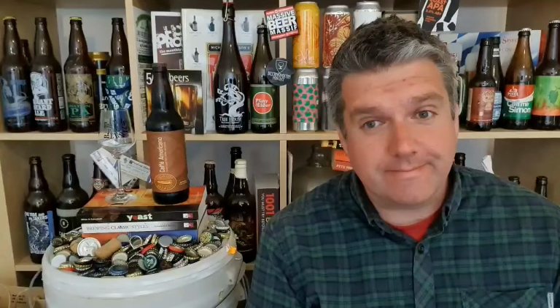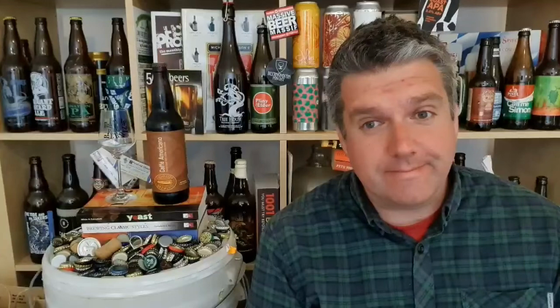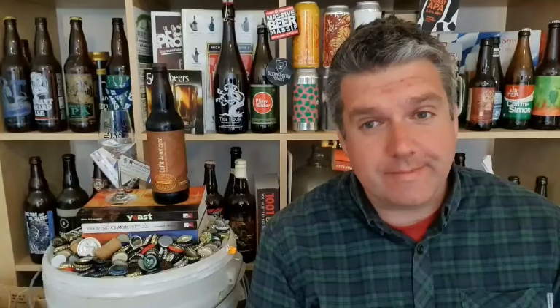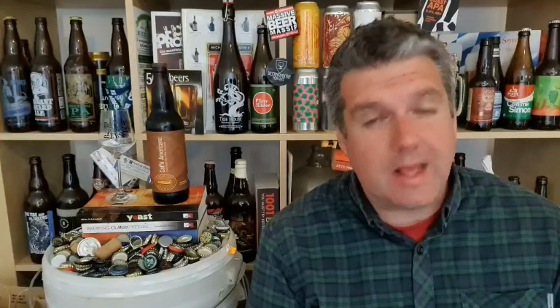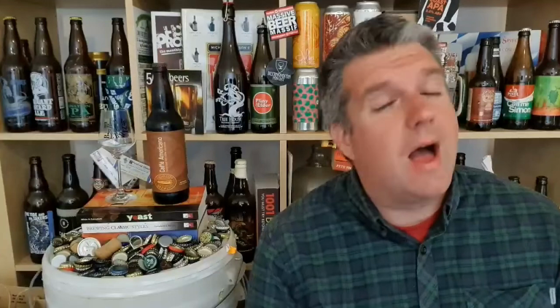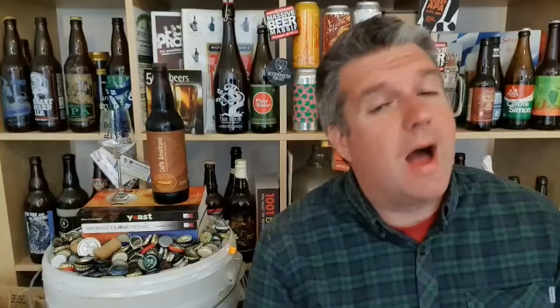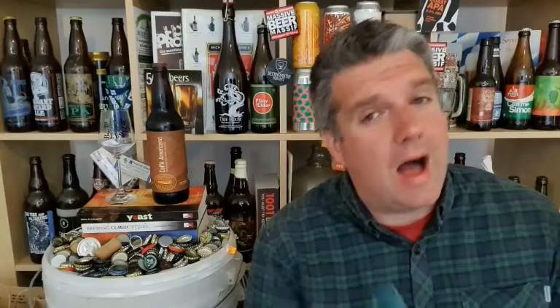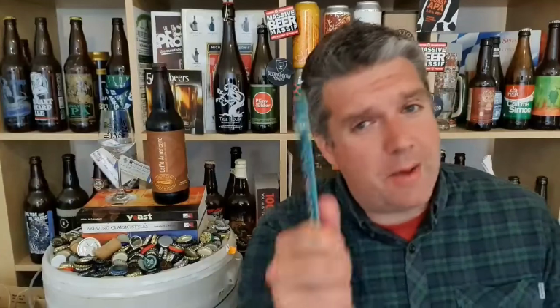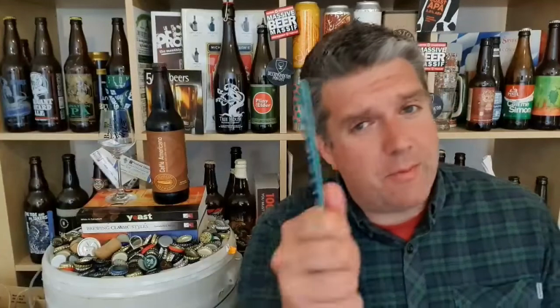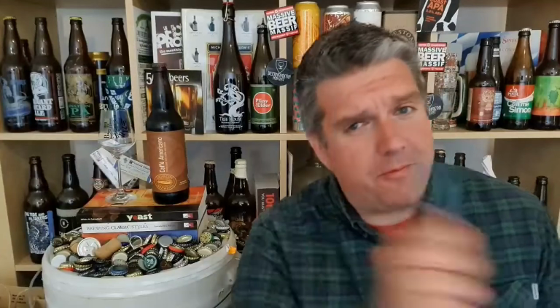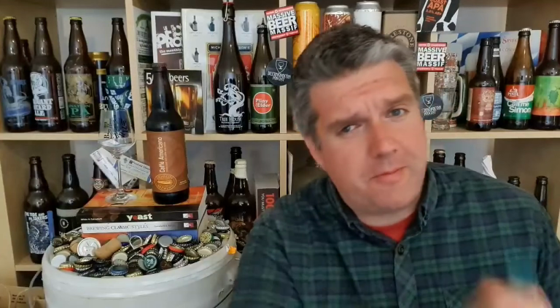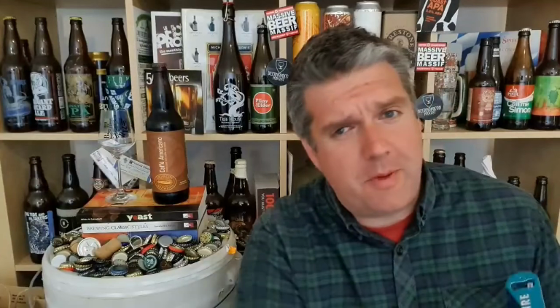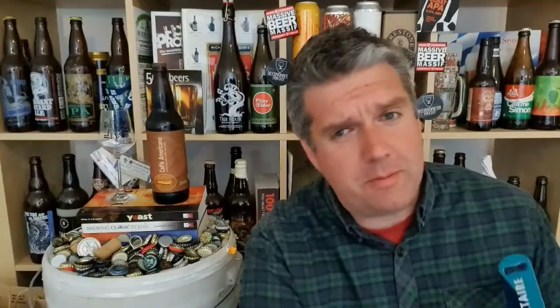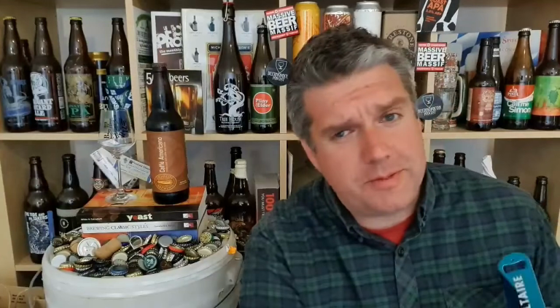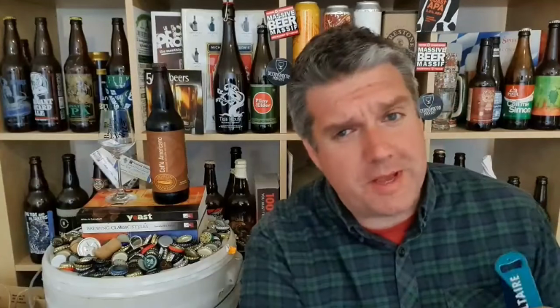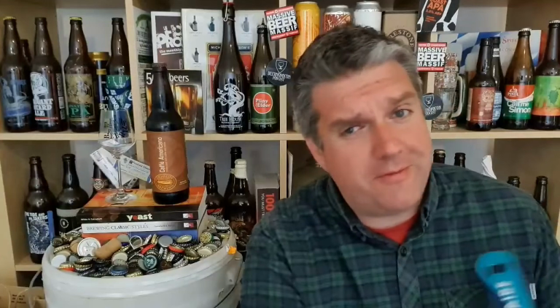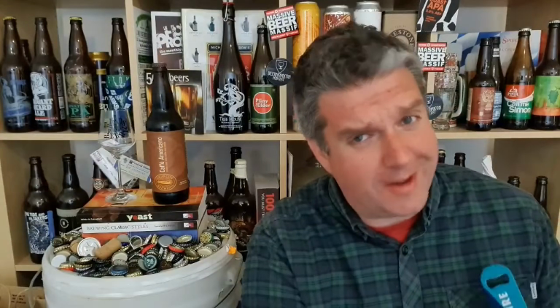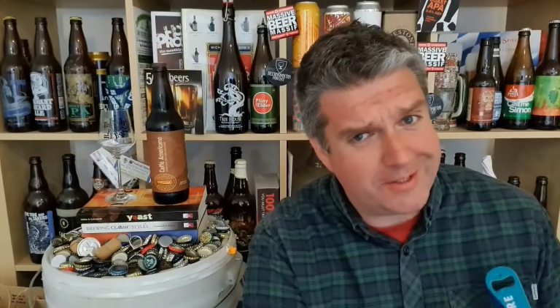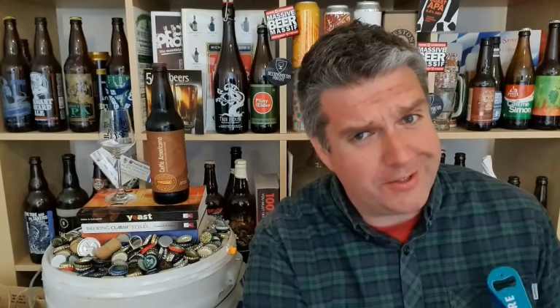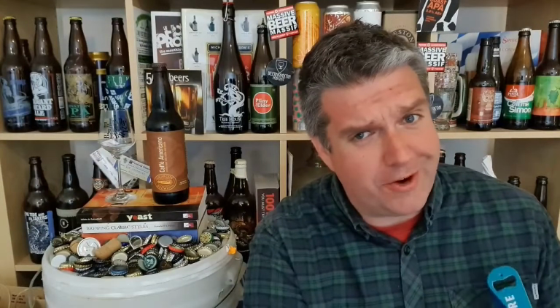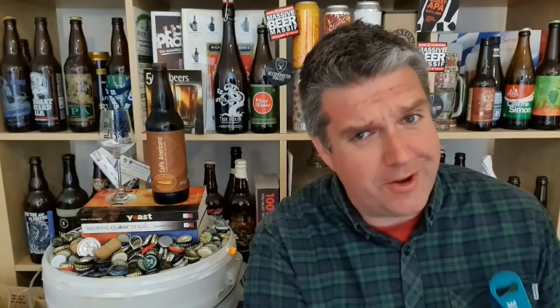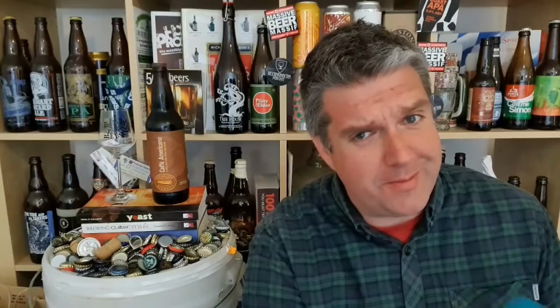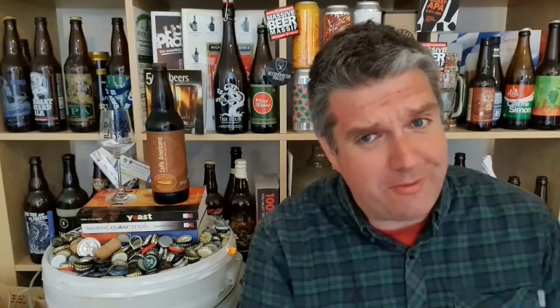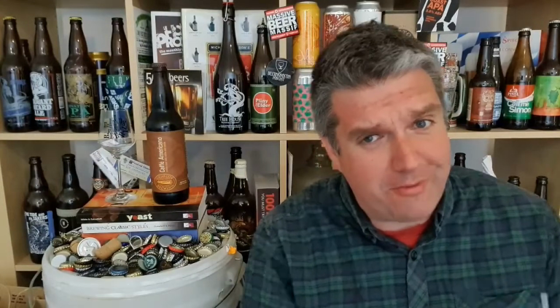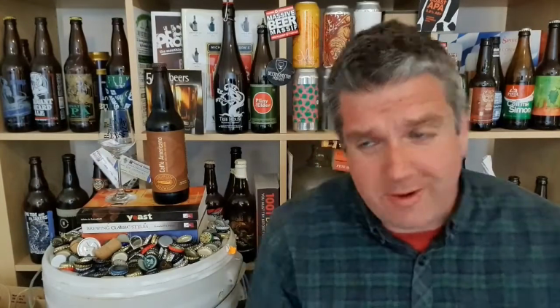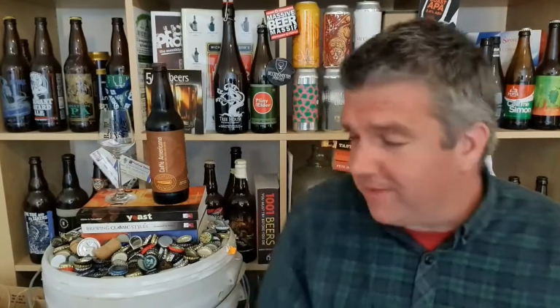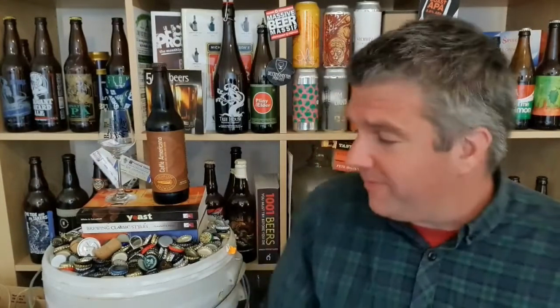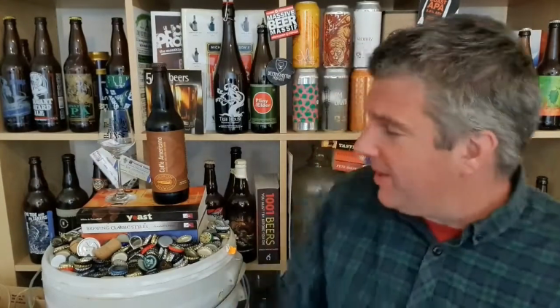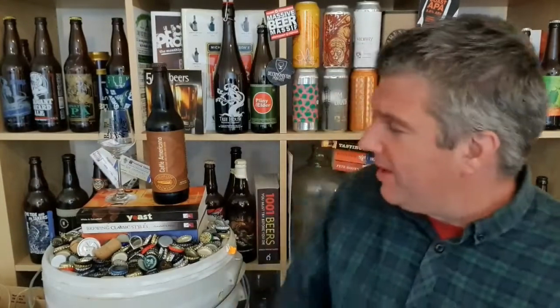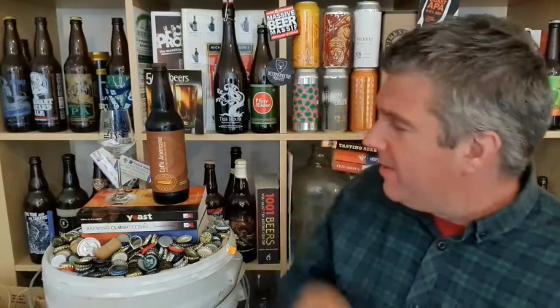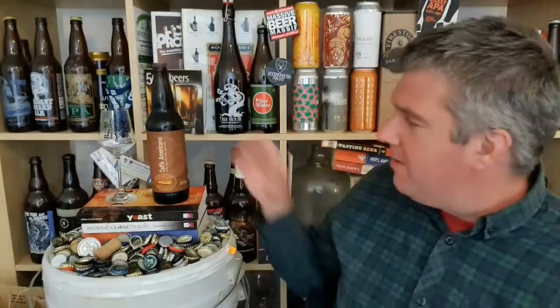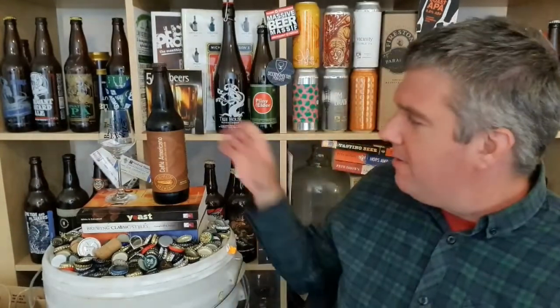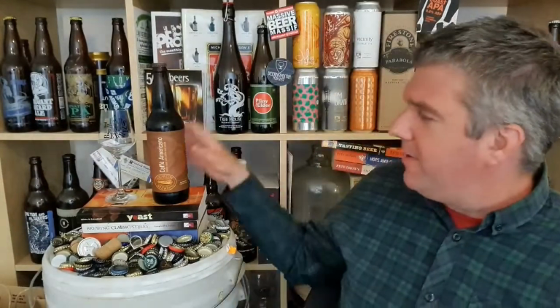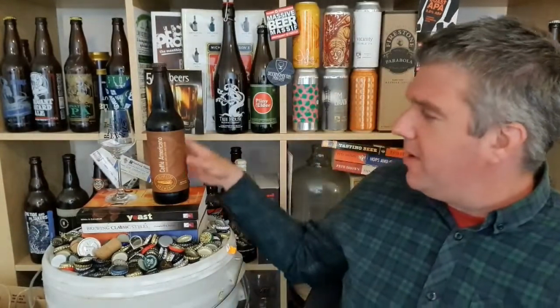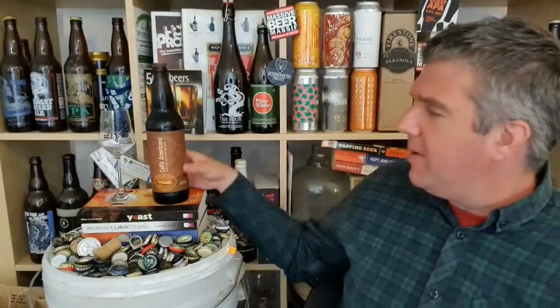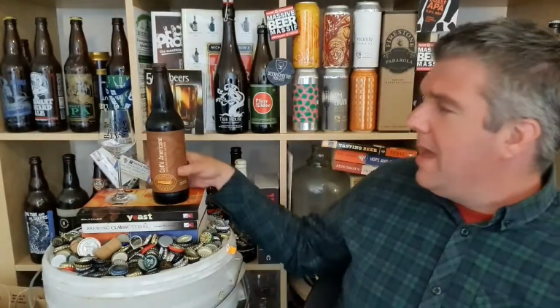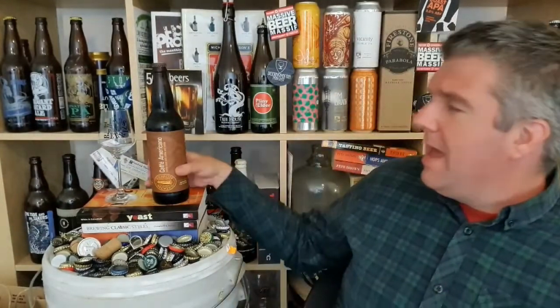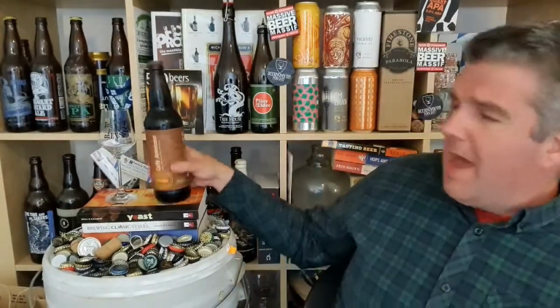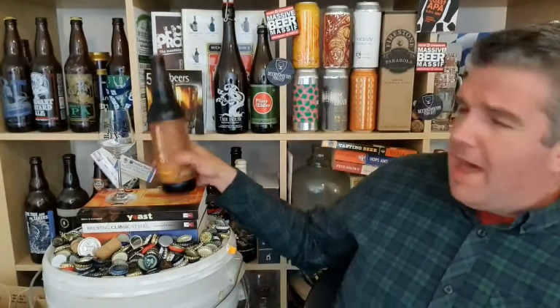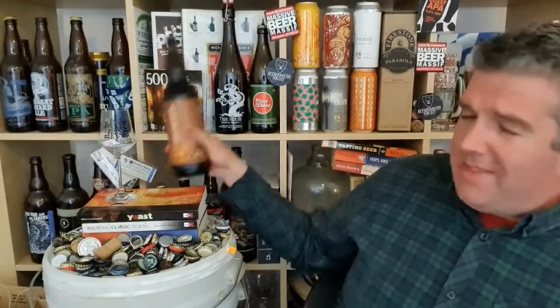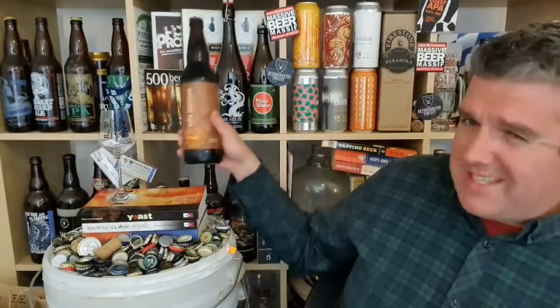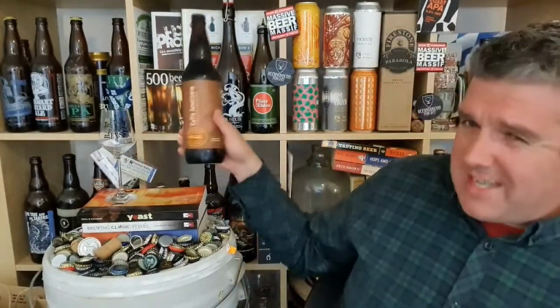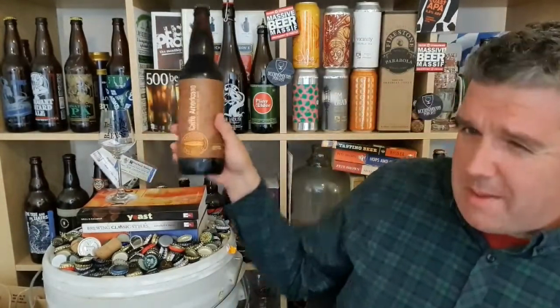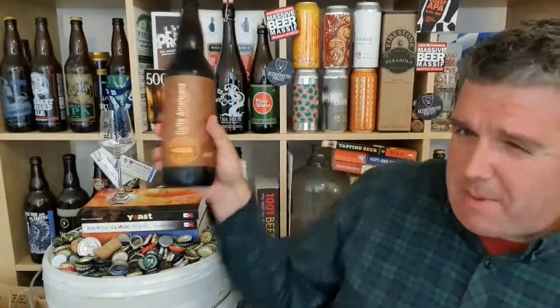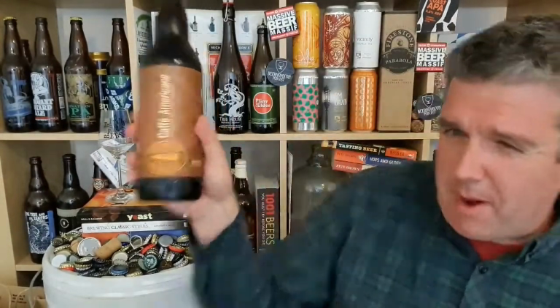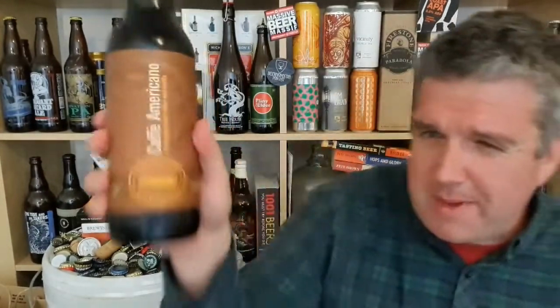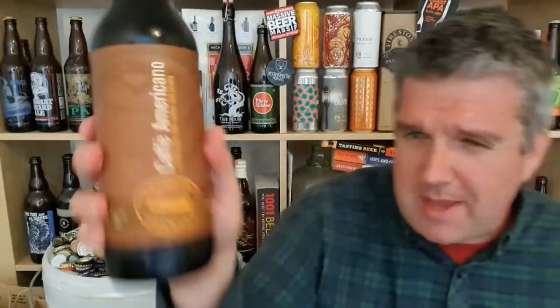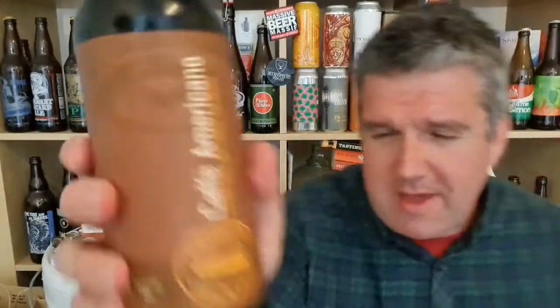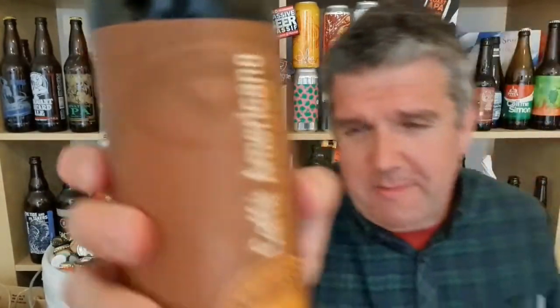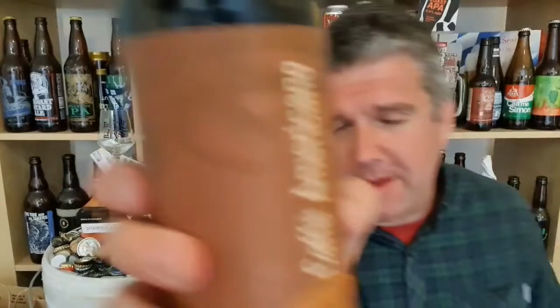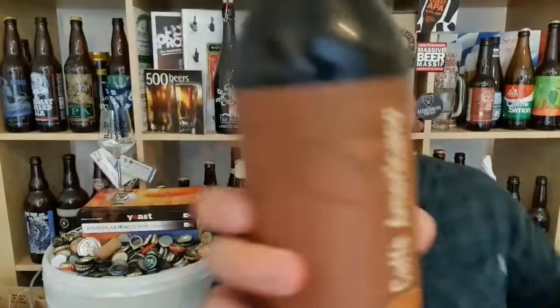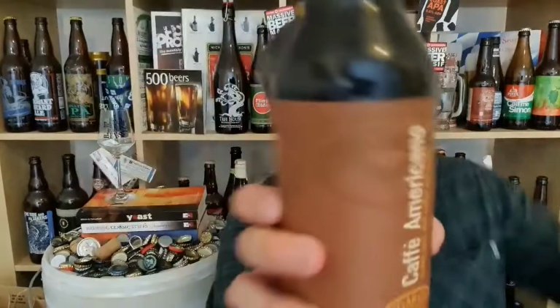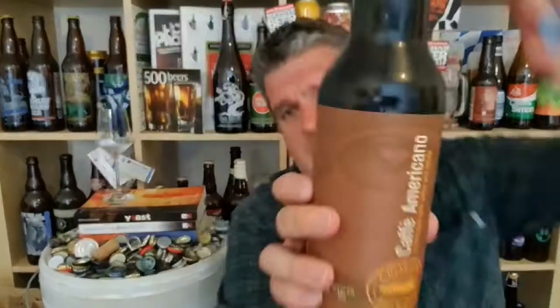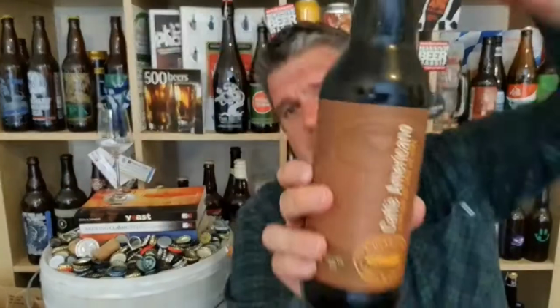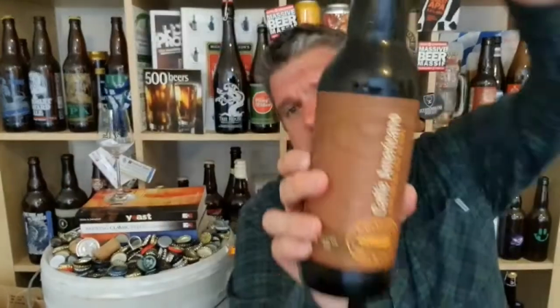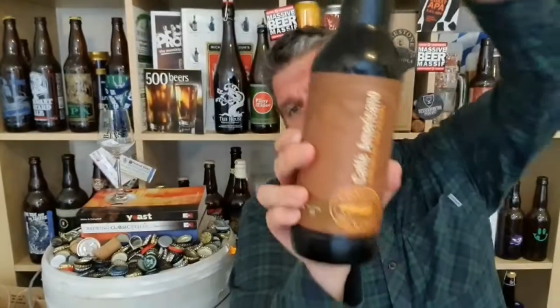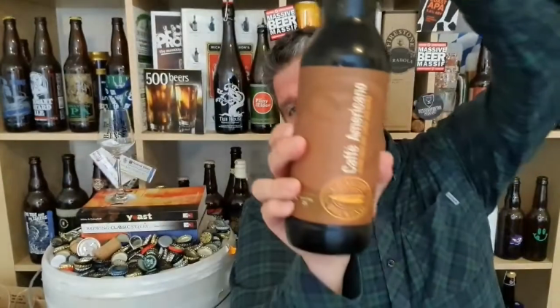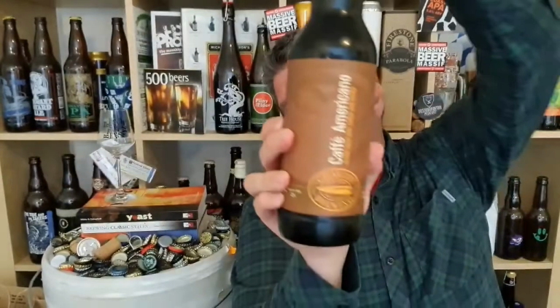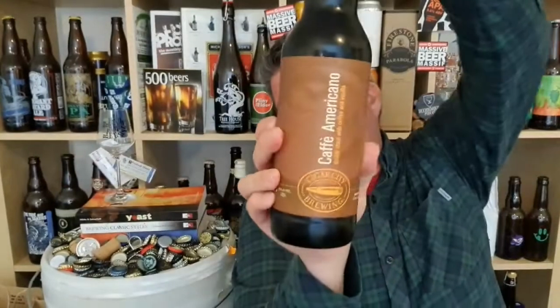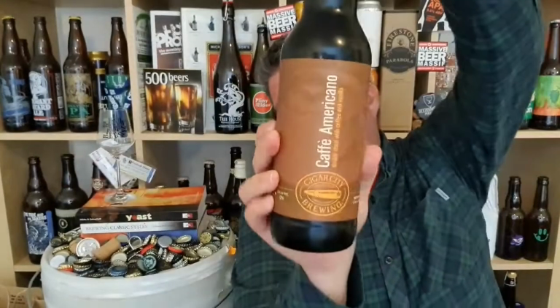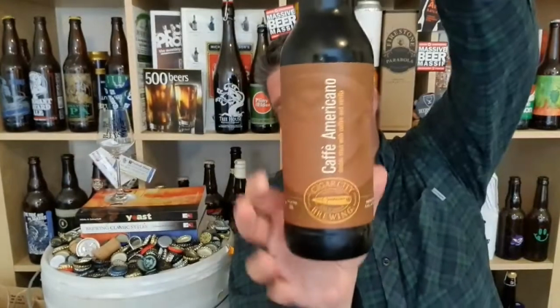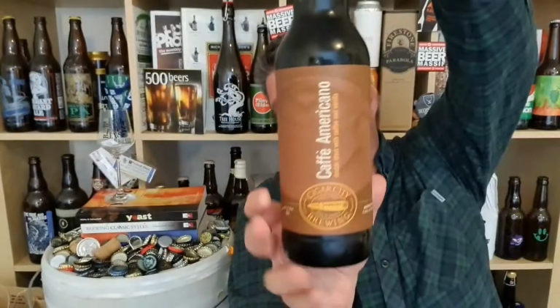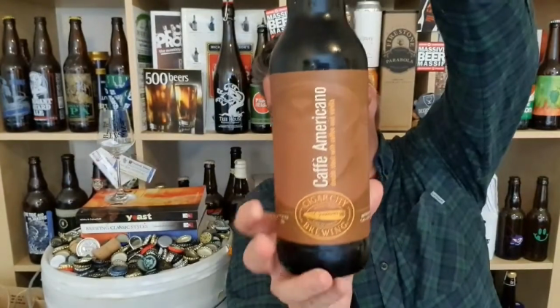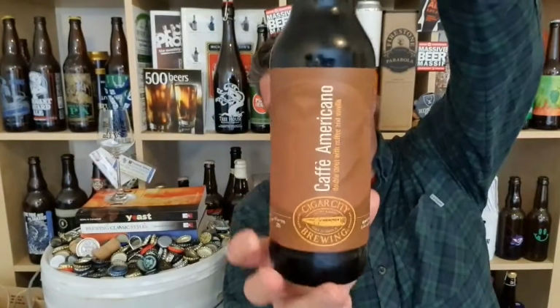Hi, I'm Rob from Hobbs Aene. Thanks for joining me for another video beer review, and this time a bottle of beer that I've been really looking forward to opening.